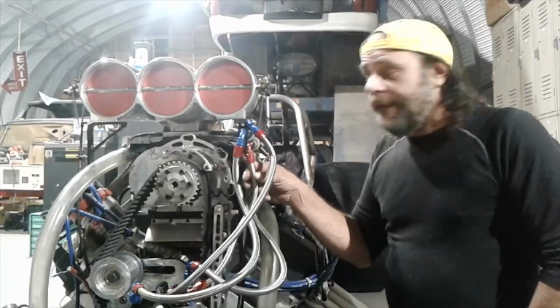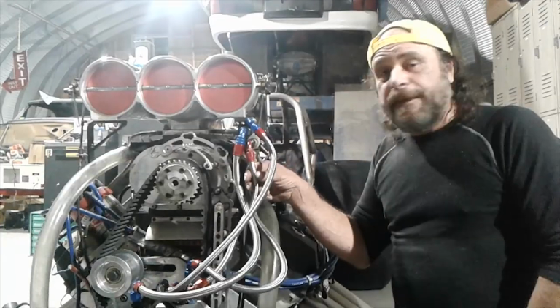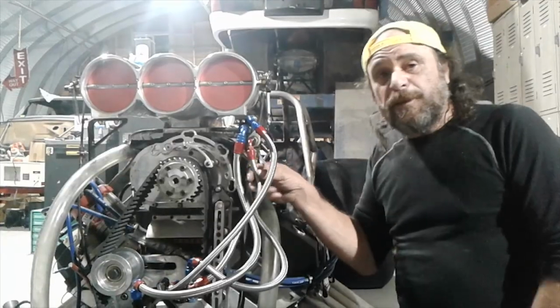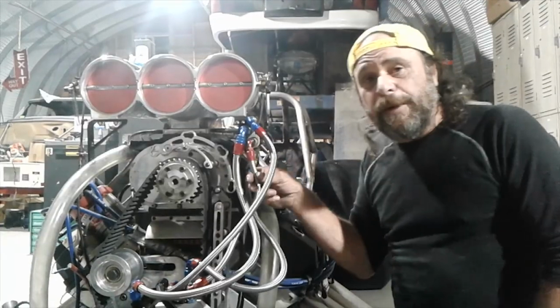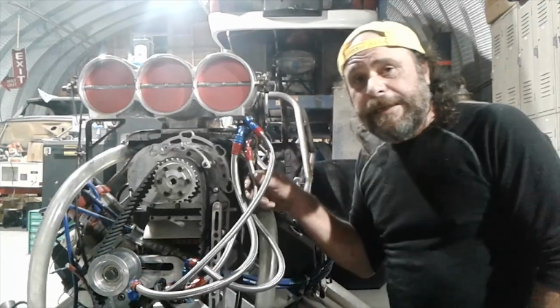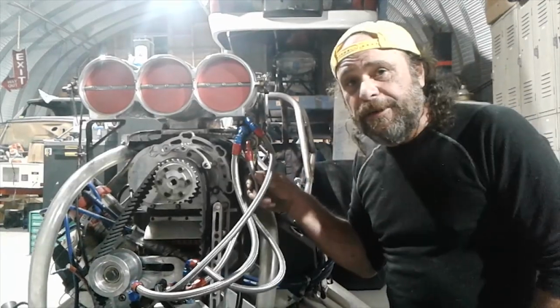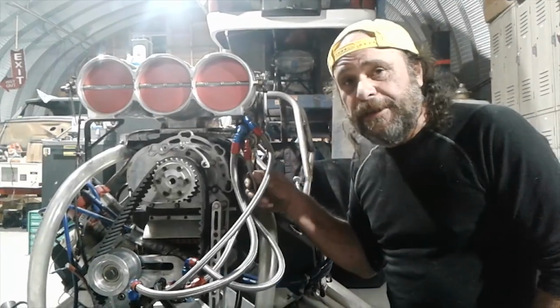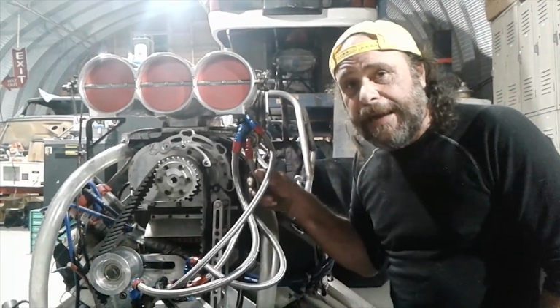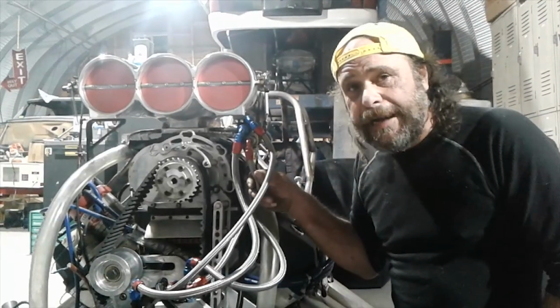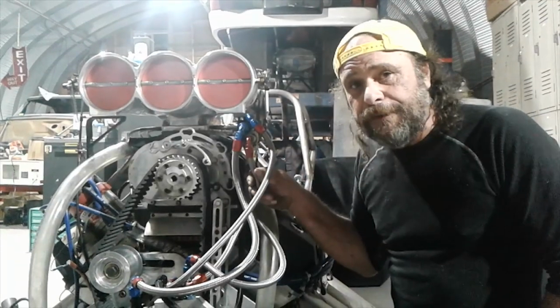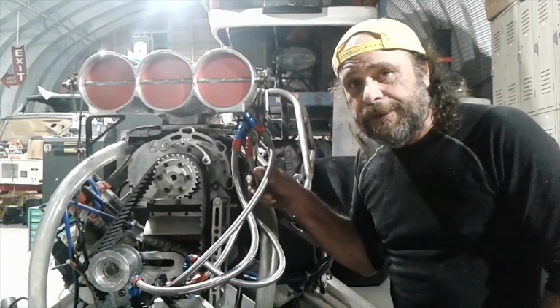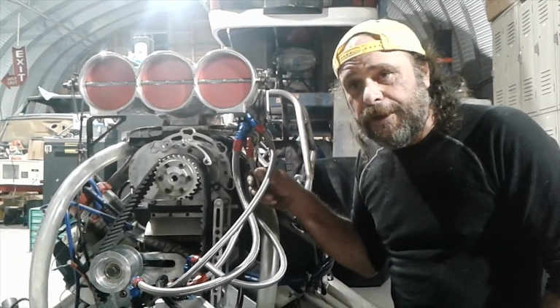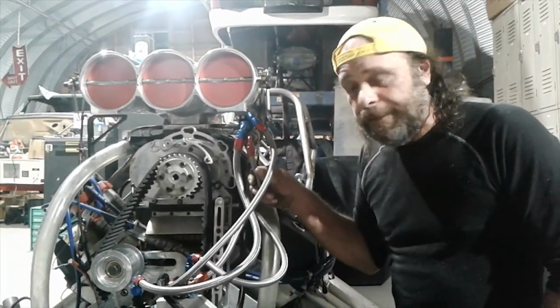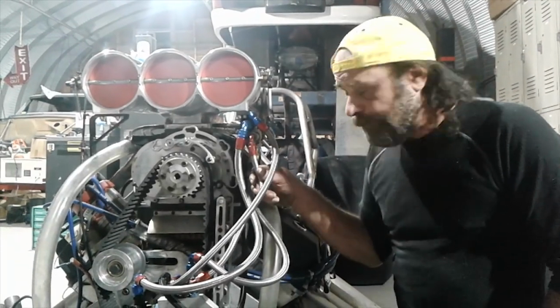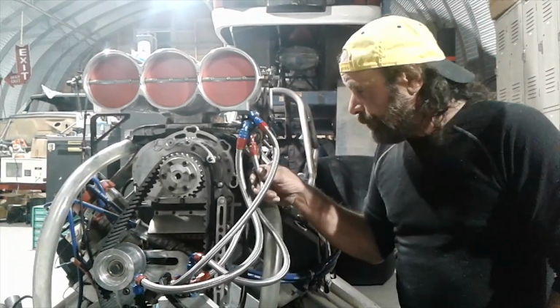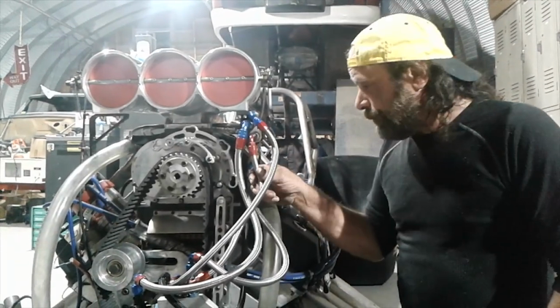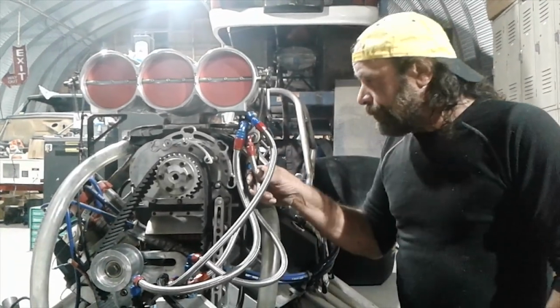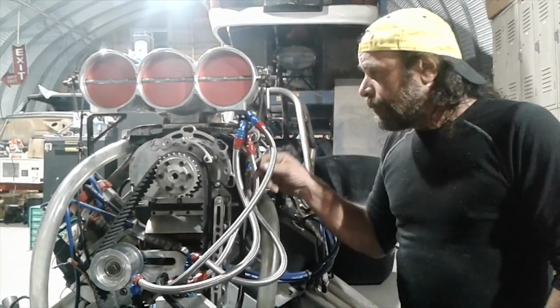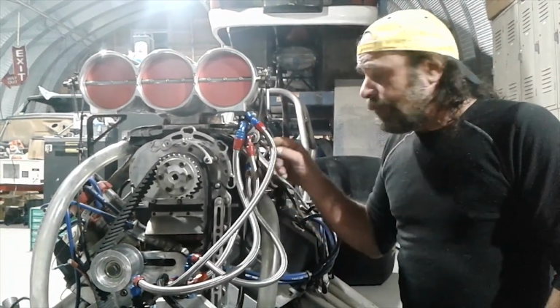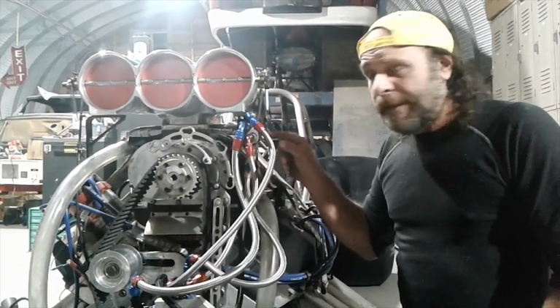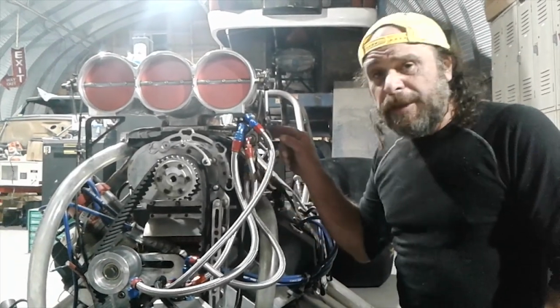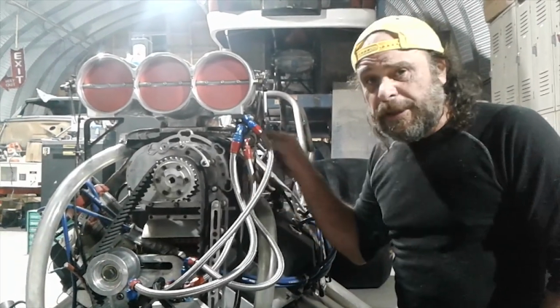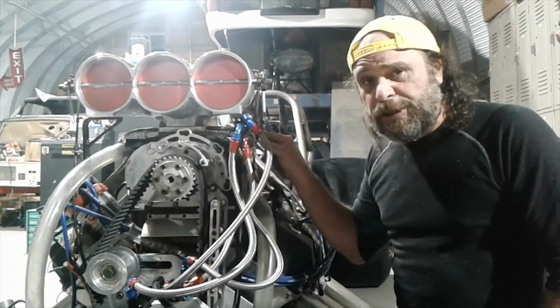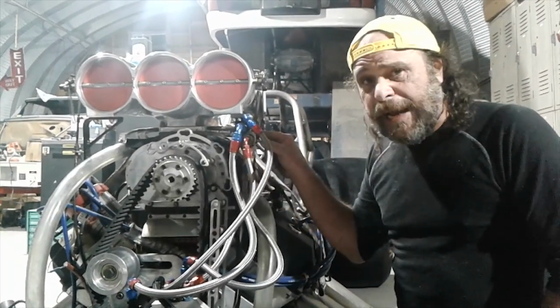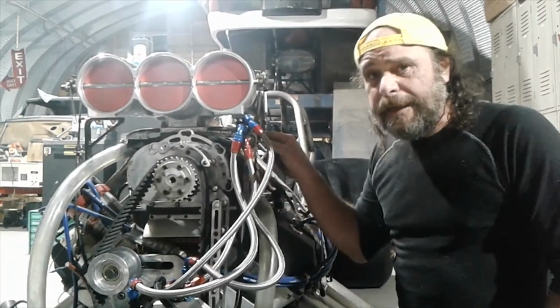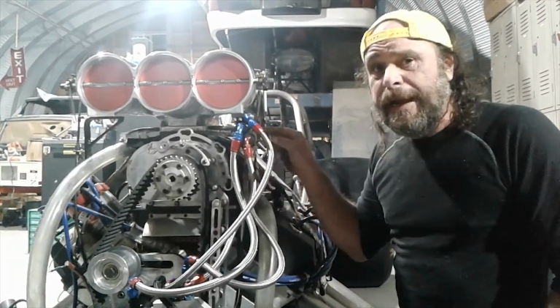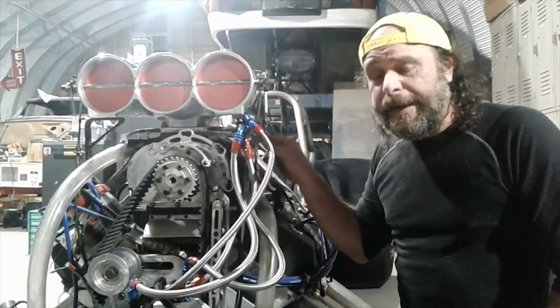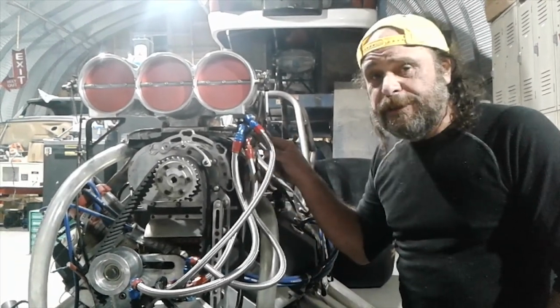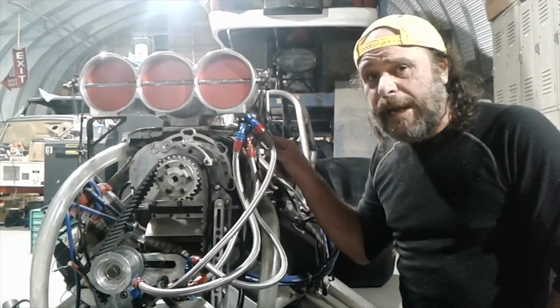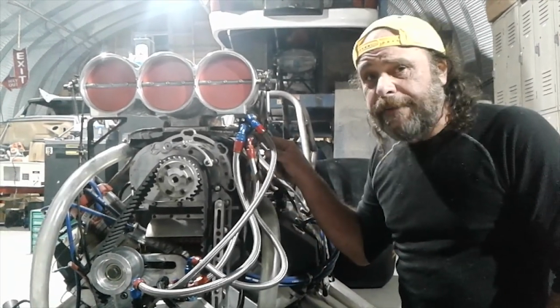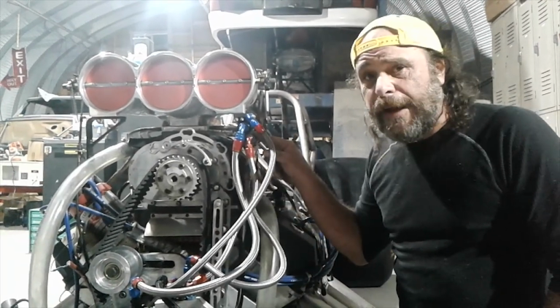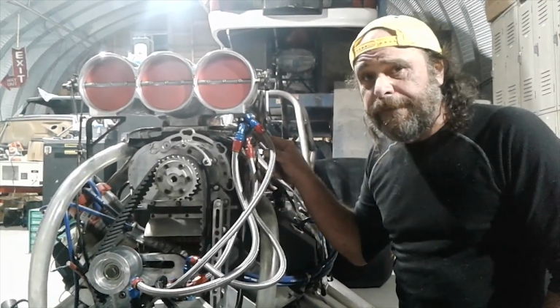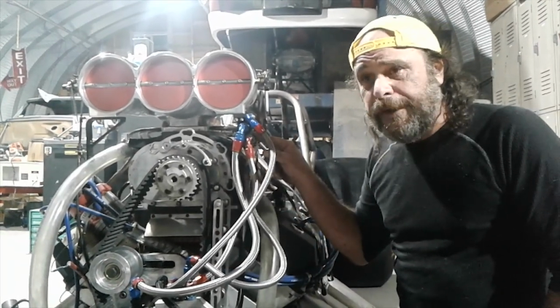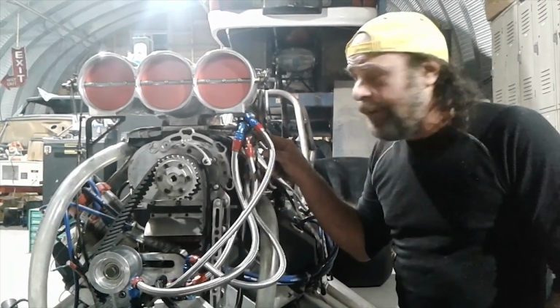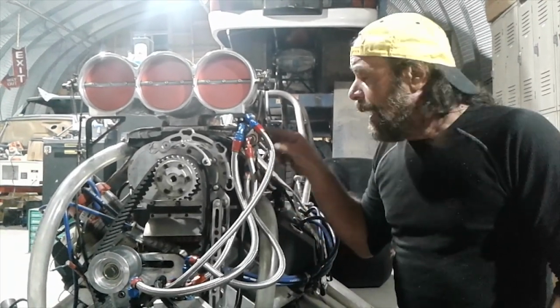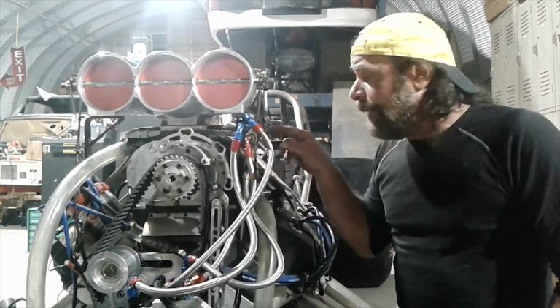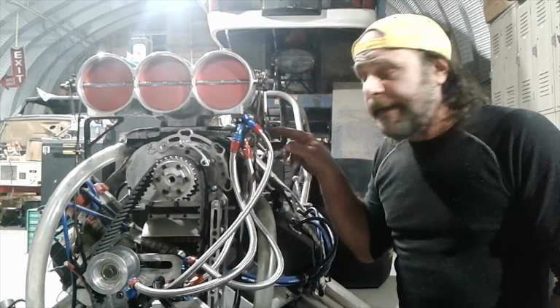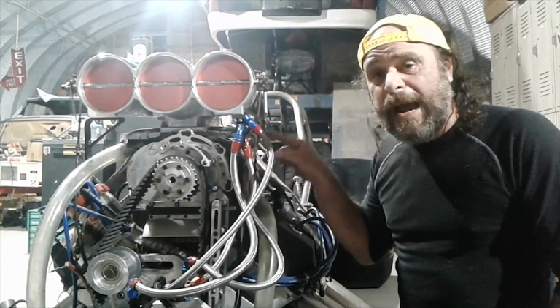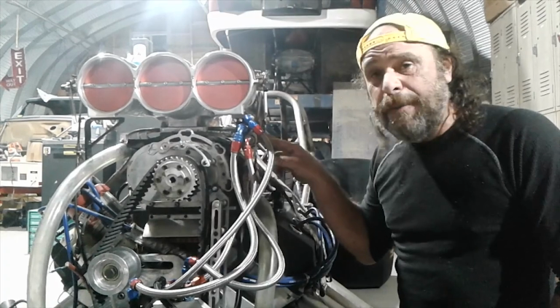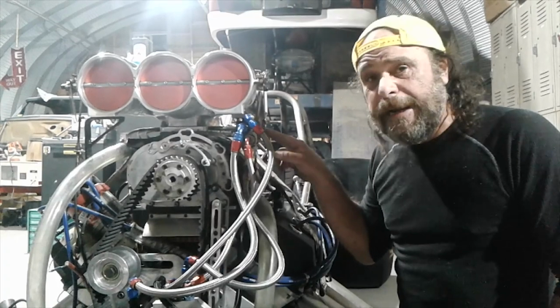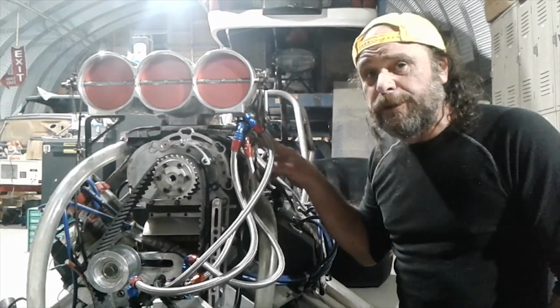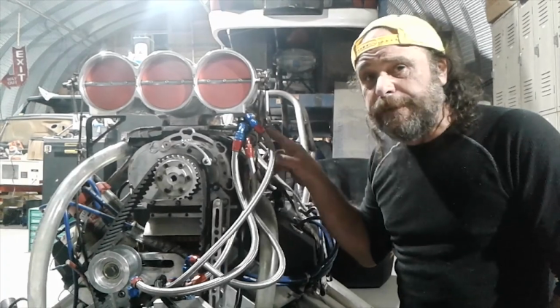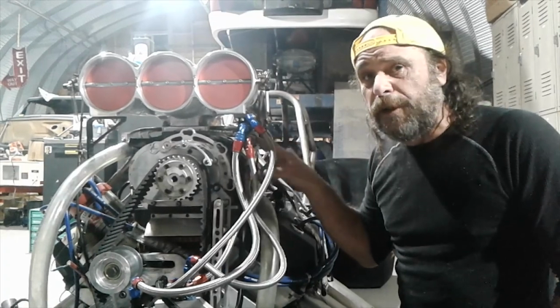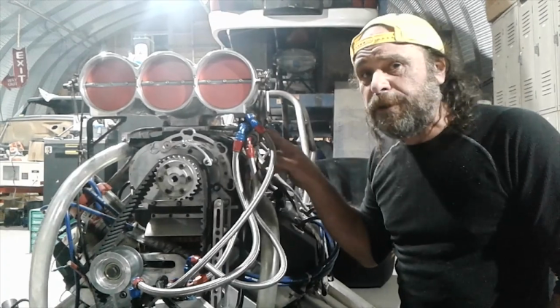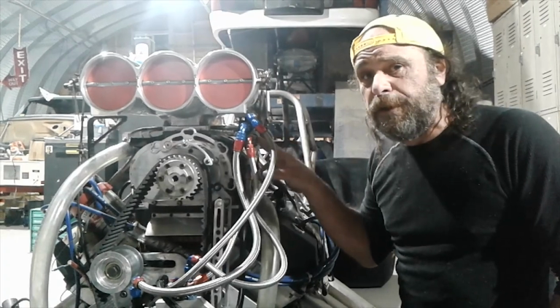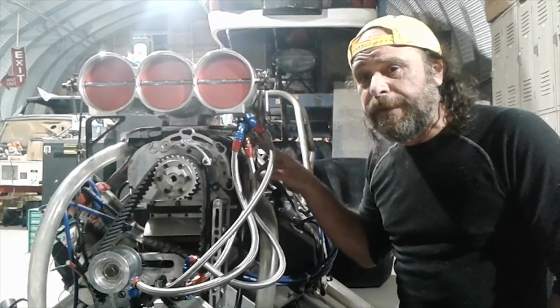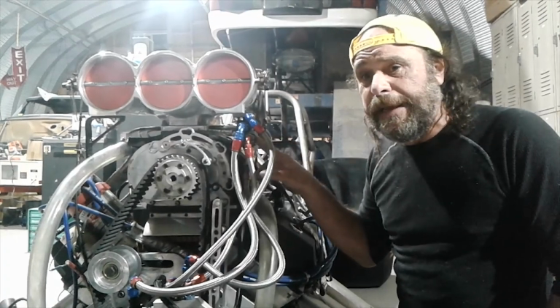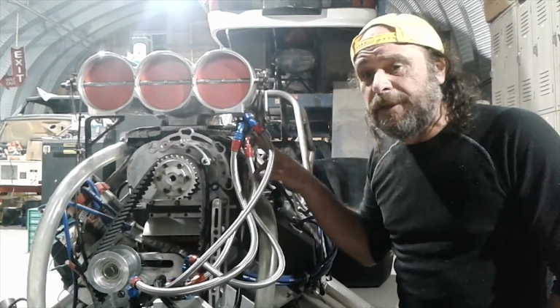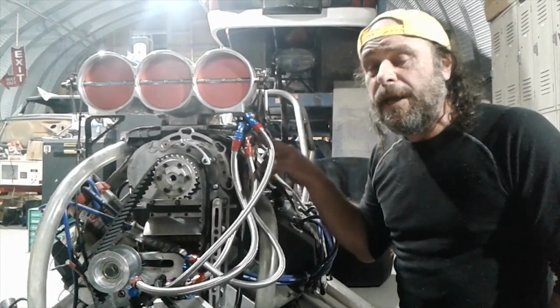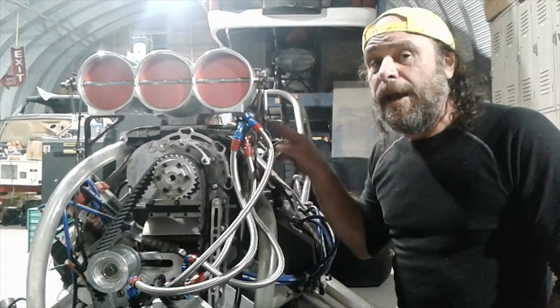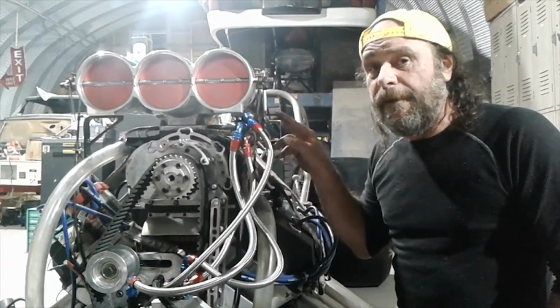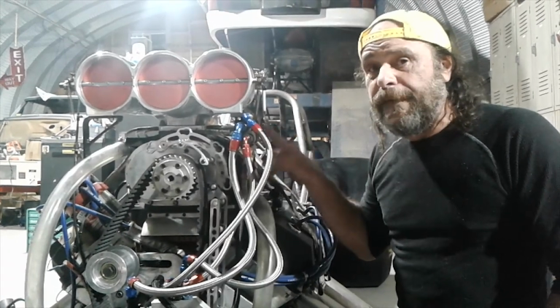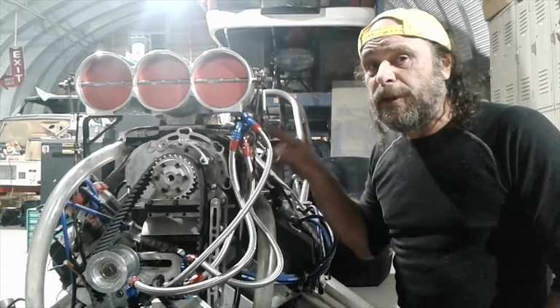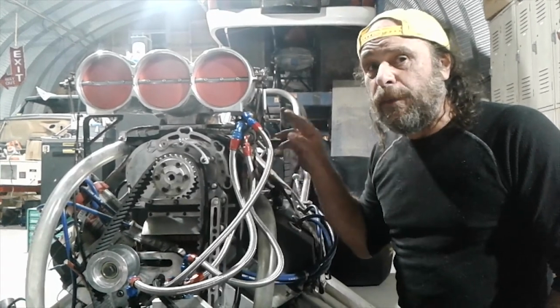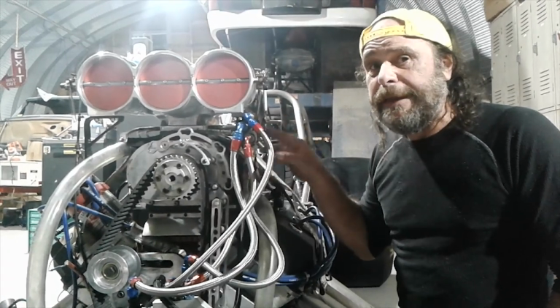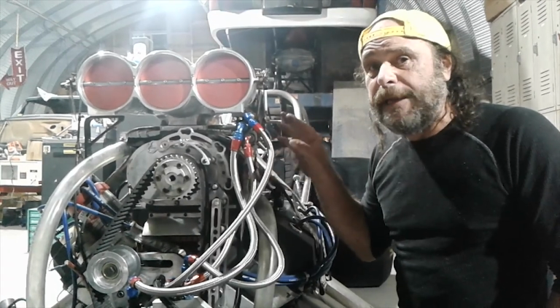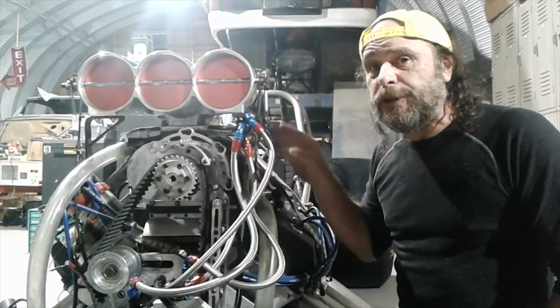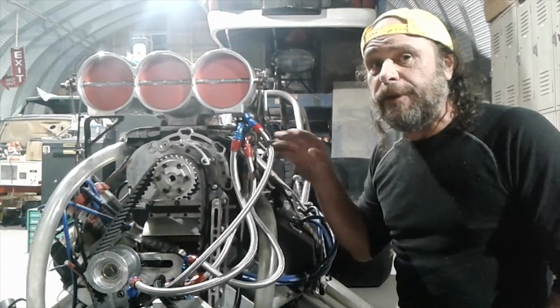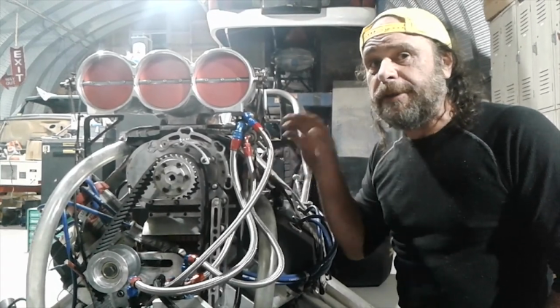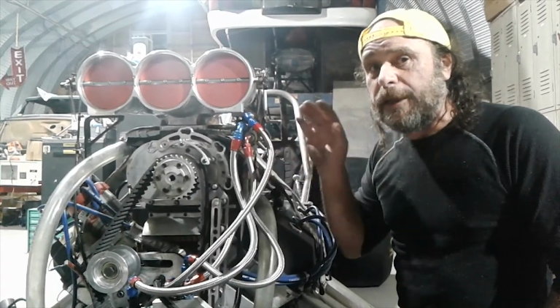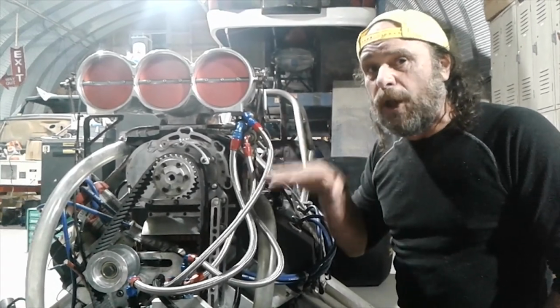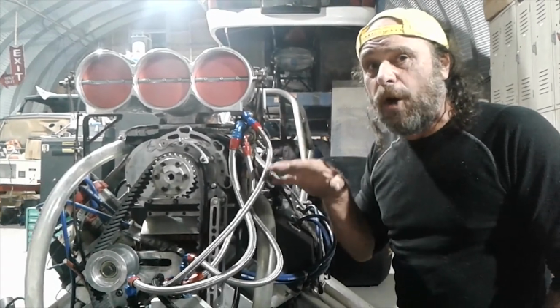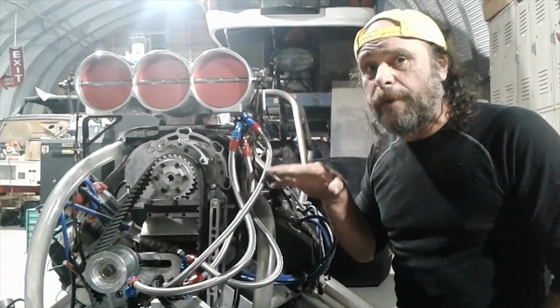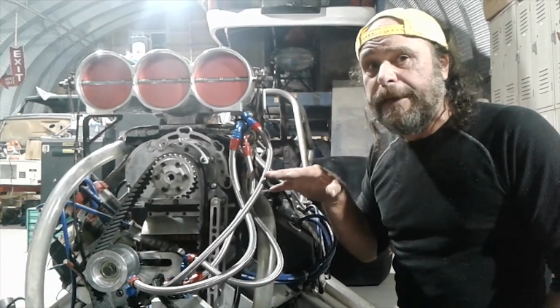This one here is the idle return. There's a jet and a check valve here, and the combination of those two things affect the way the engine runs at low RPM.